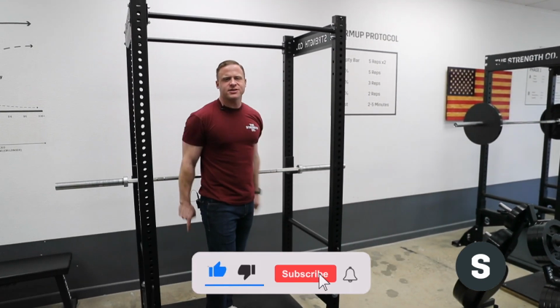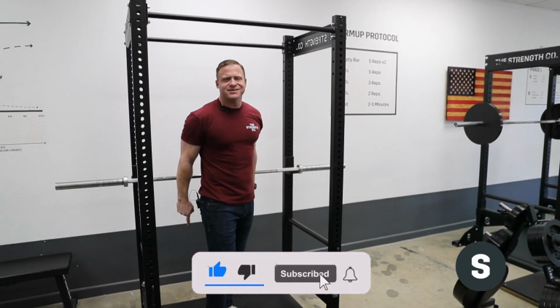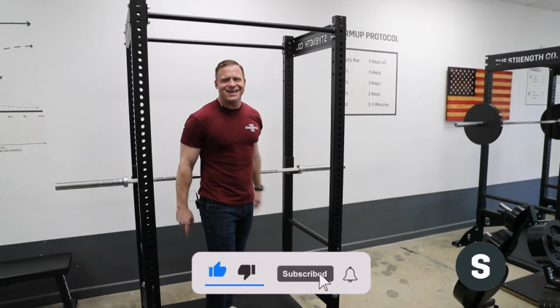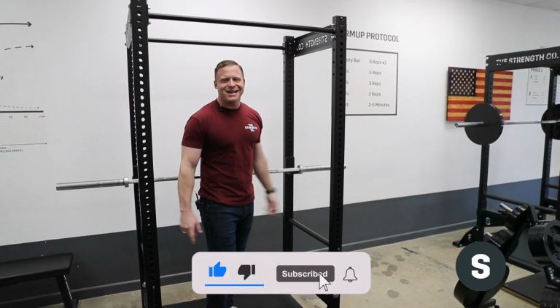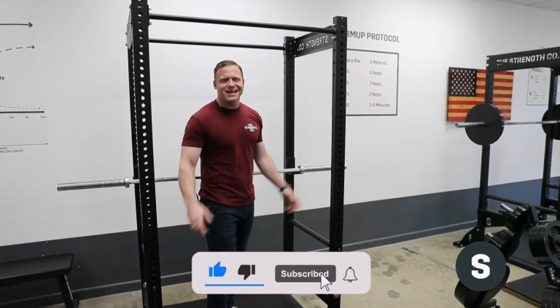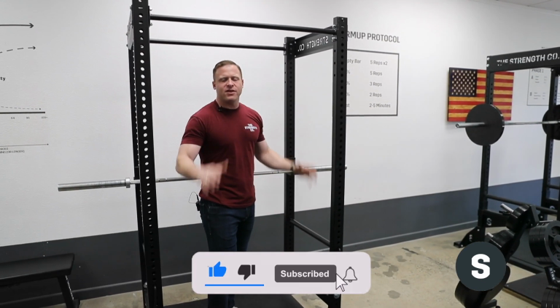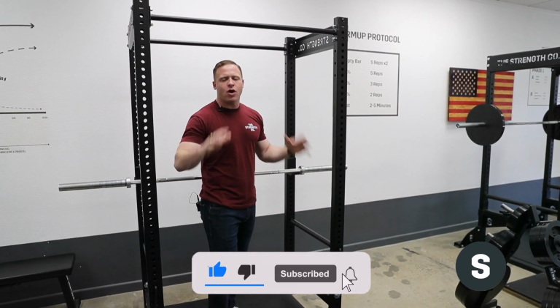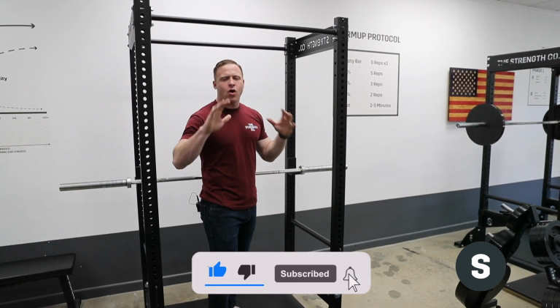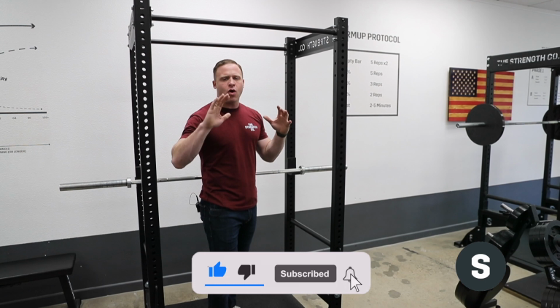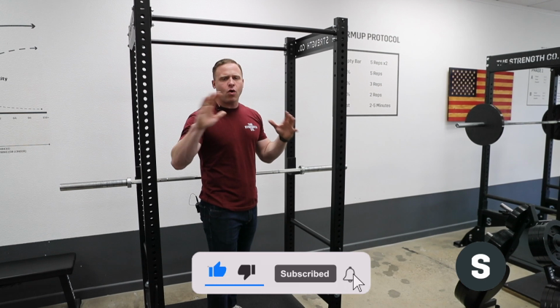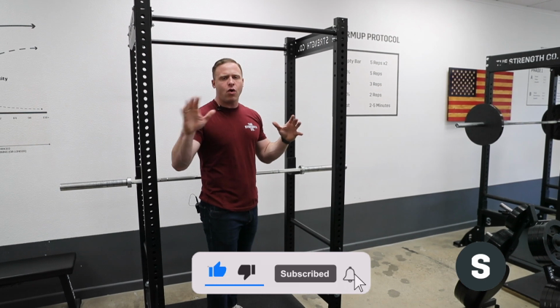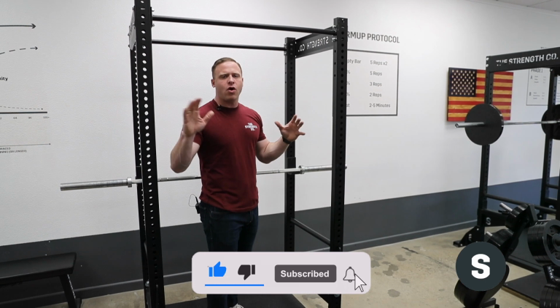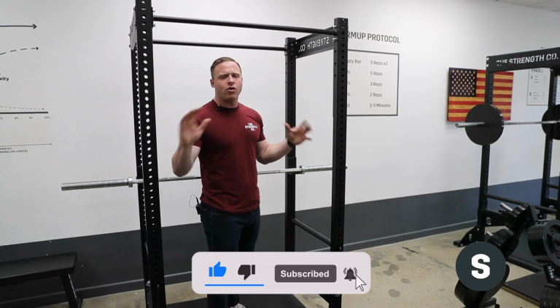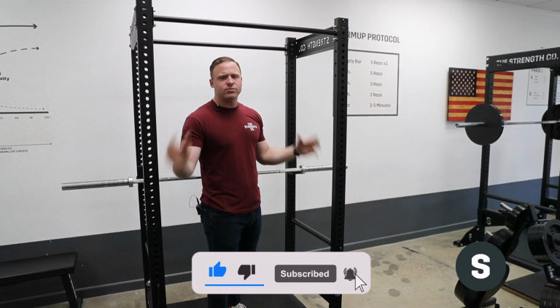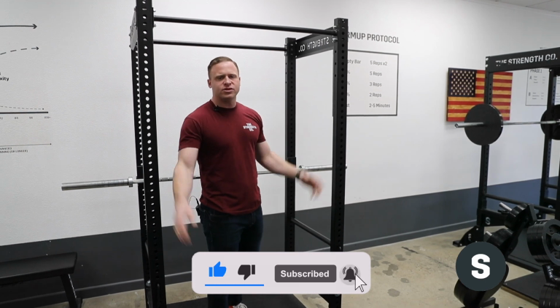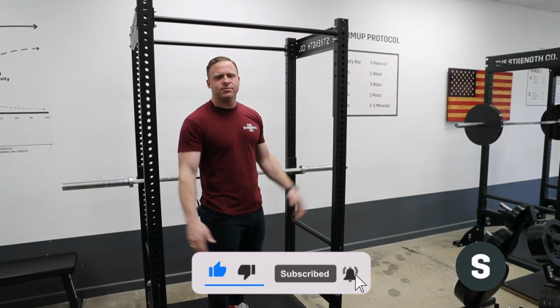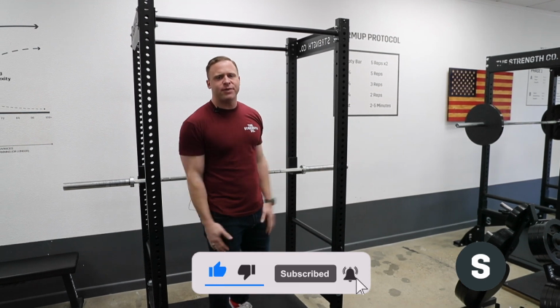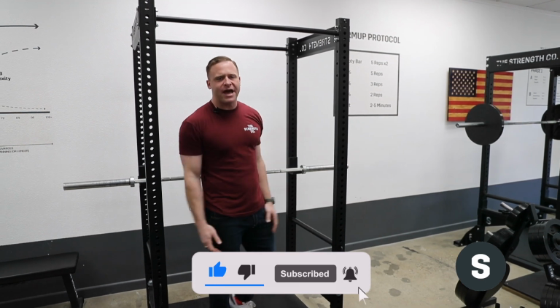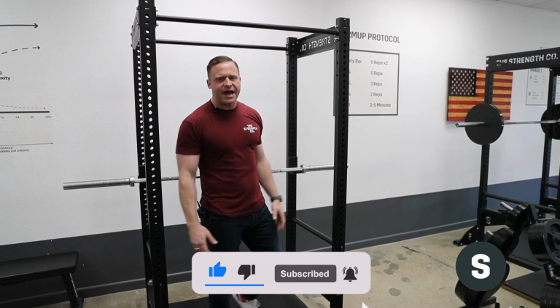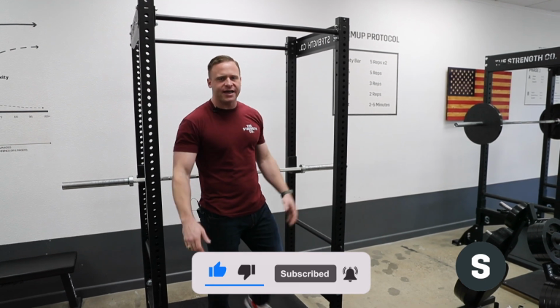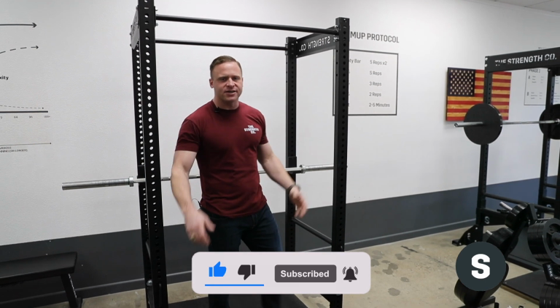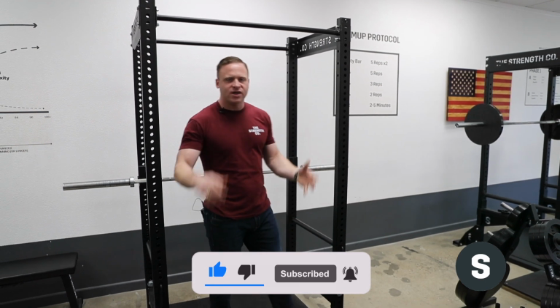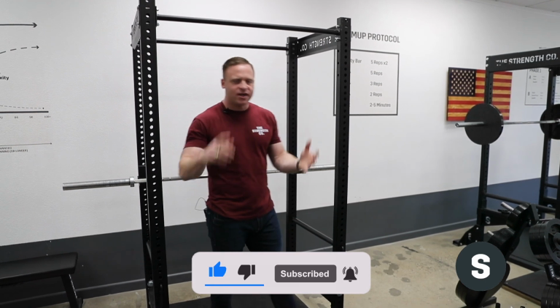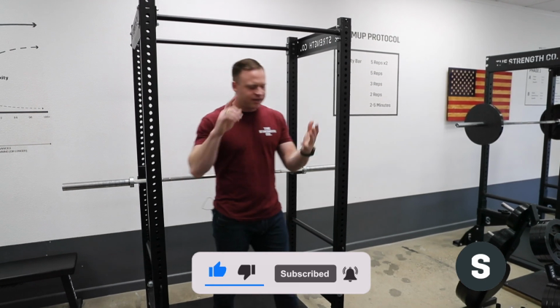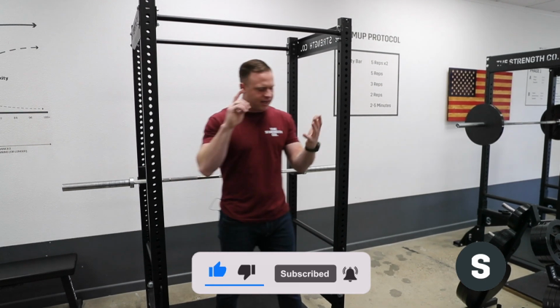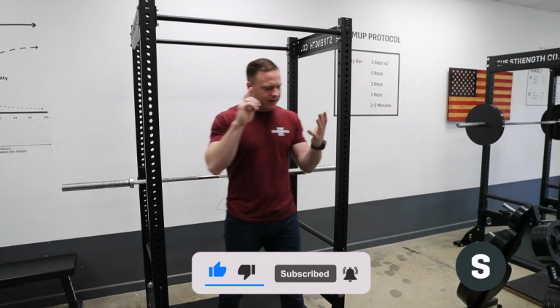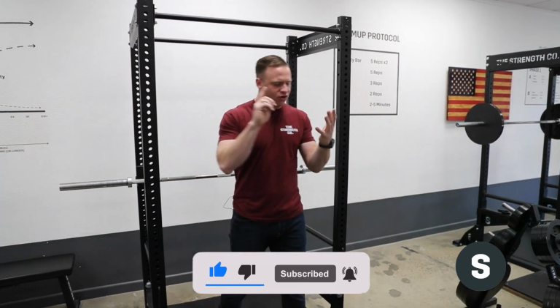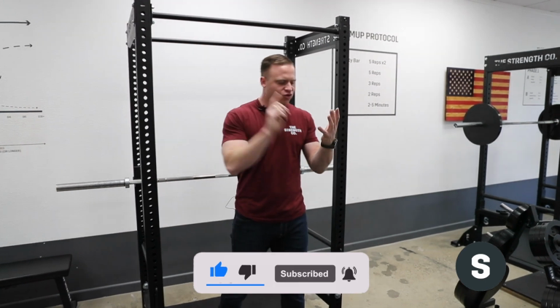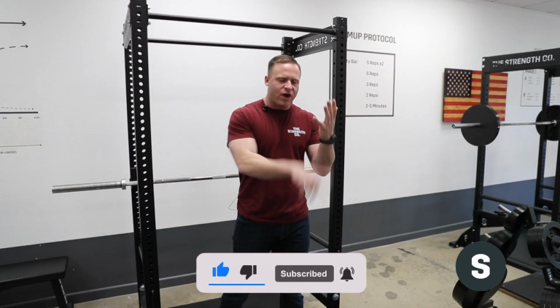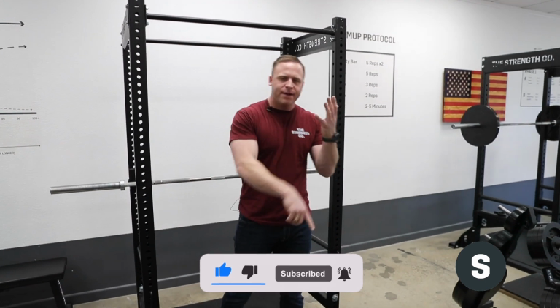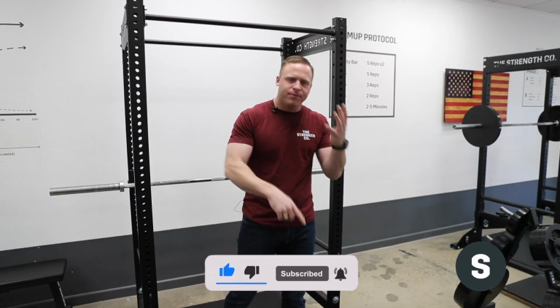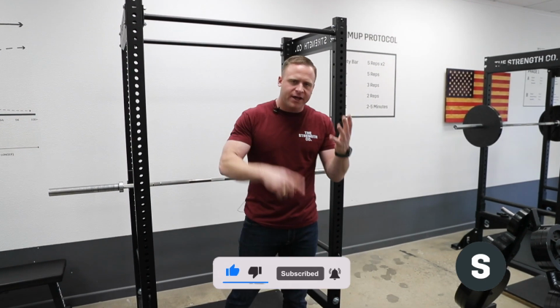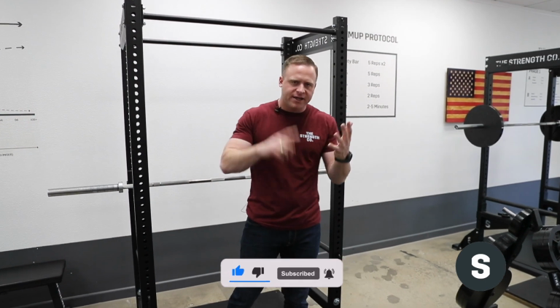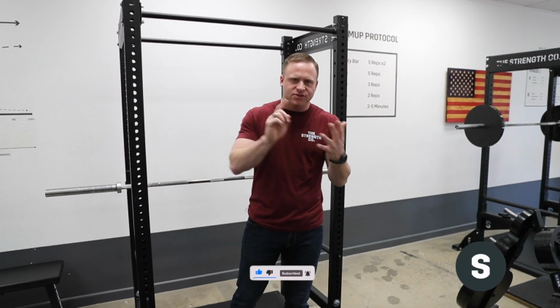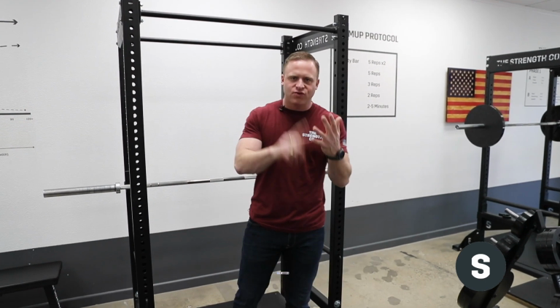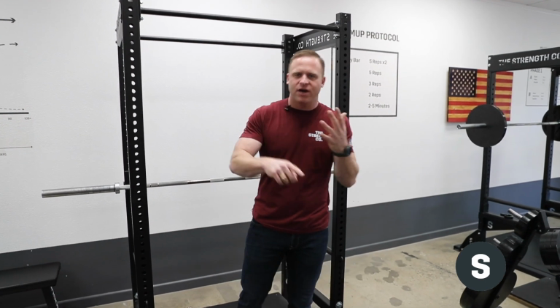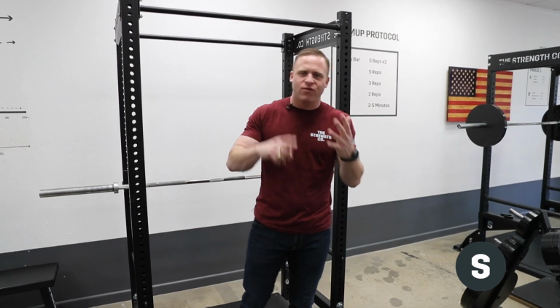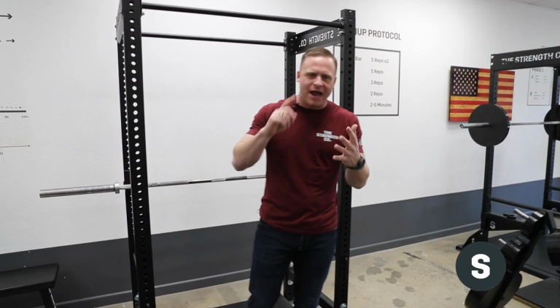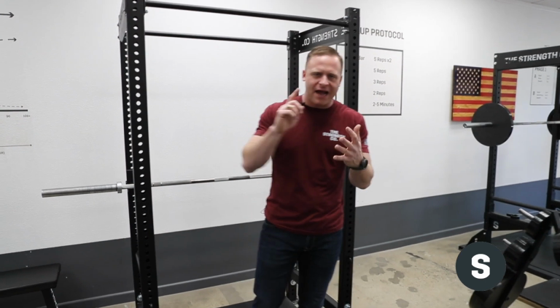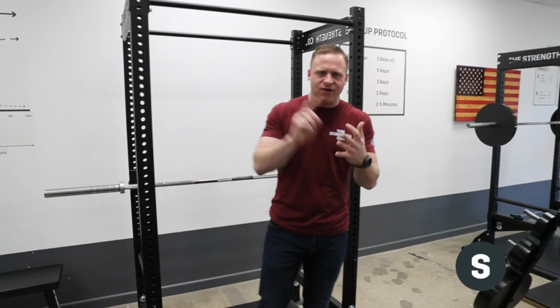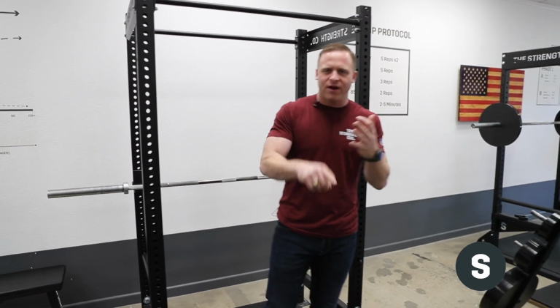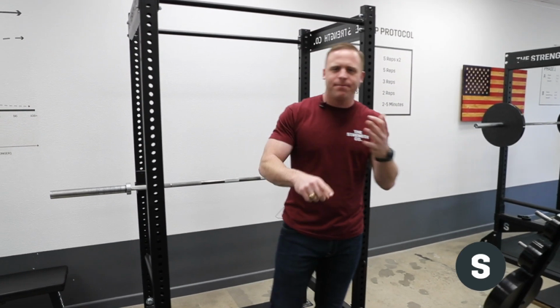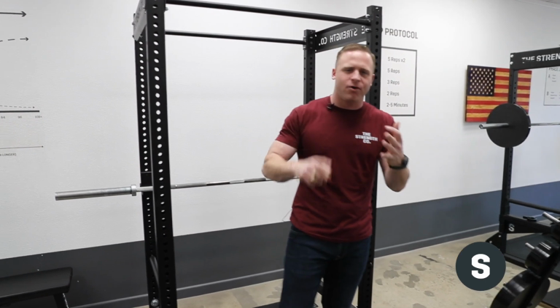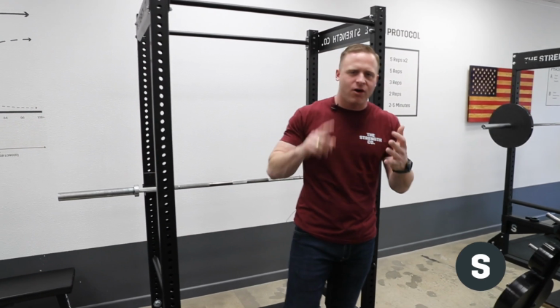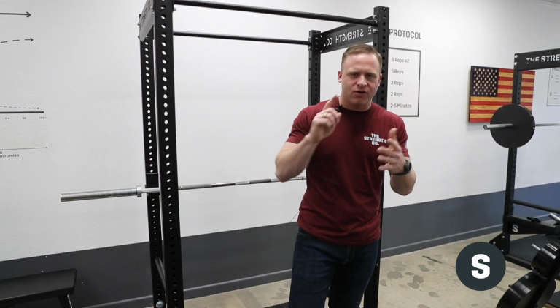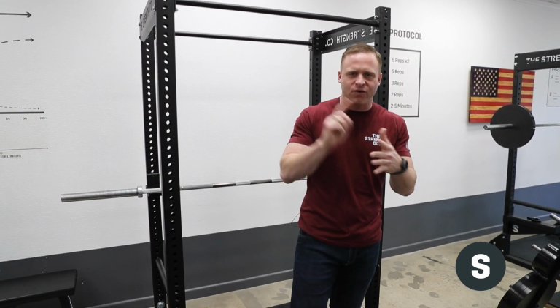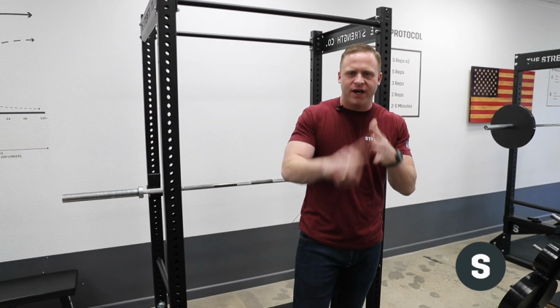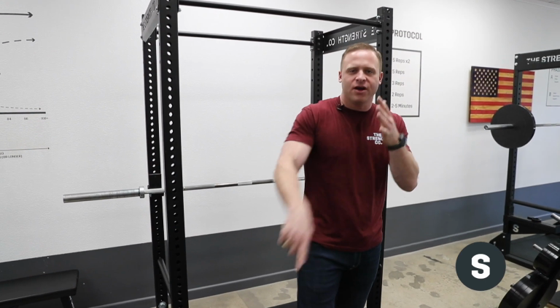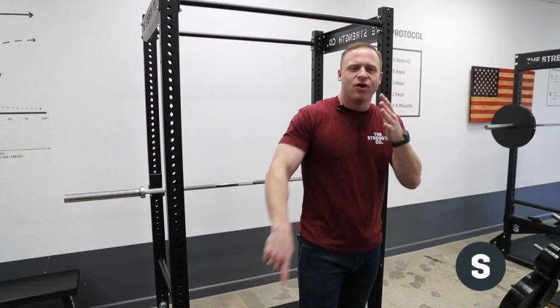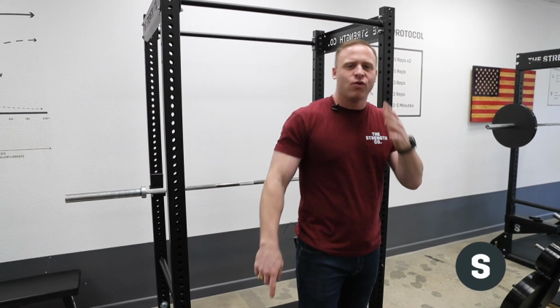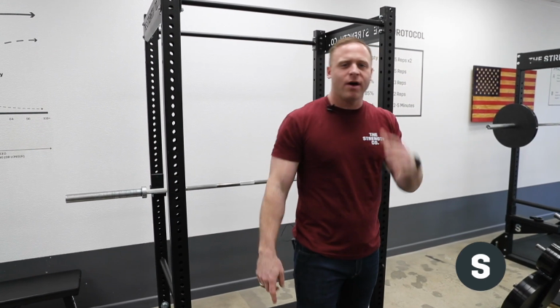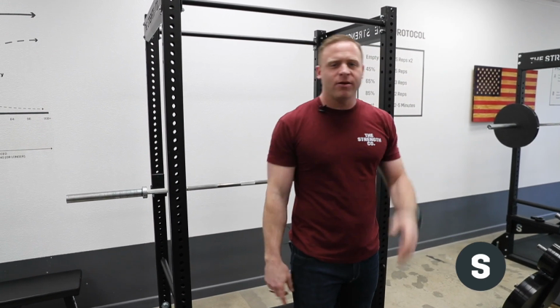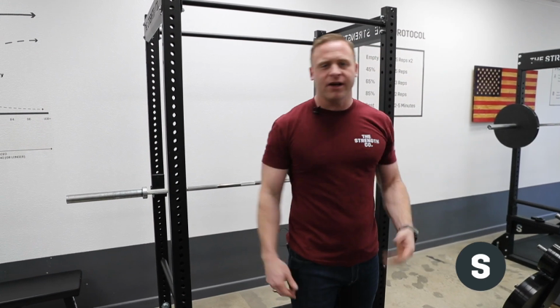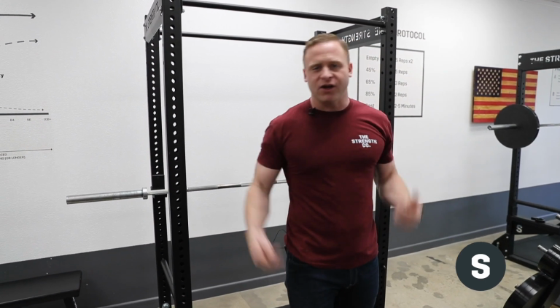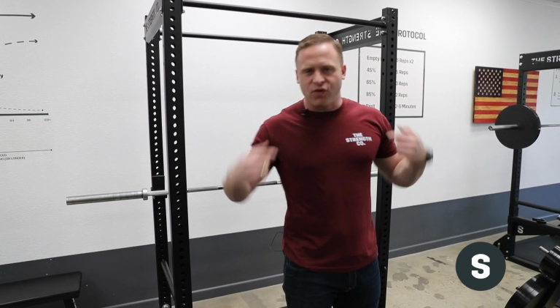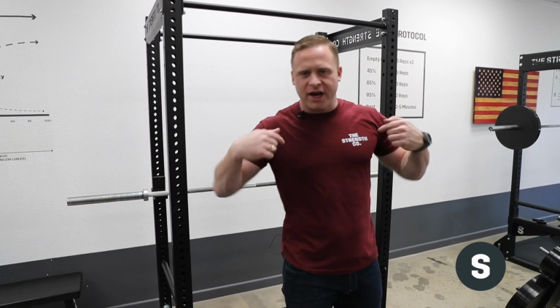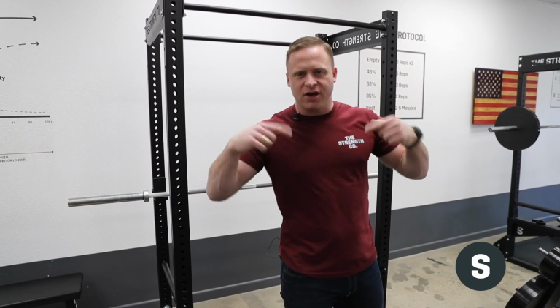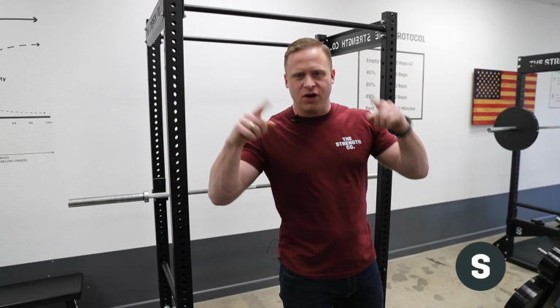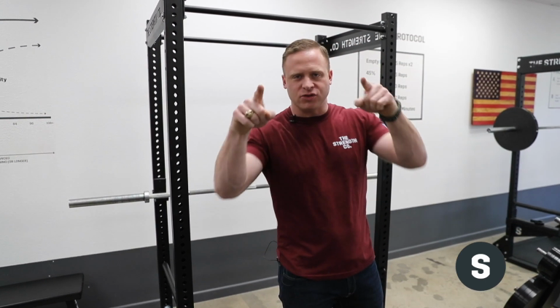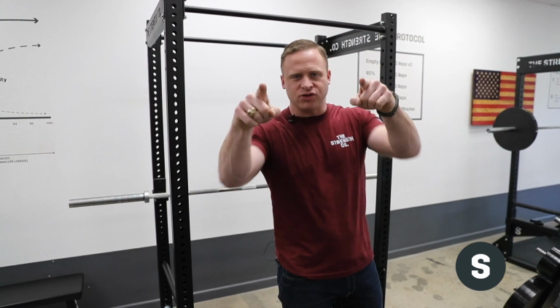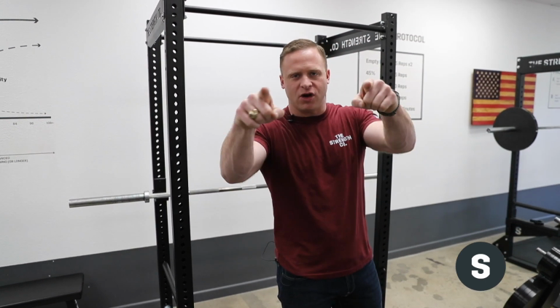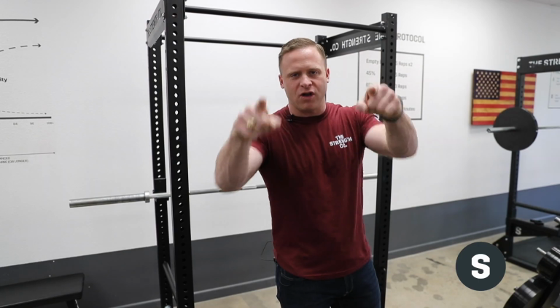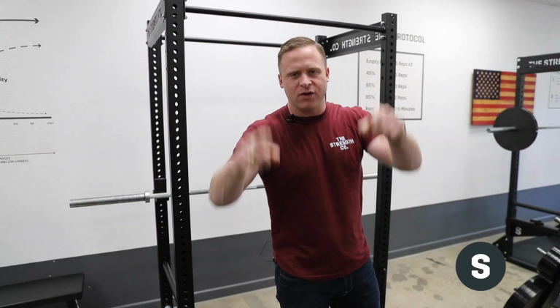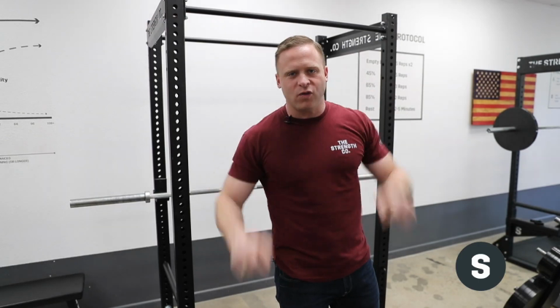Hope you buy from us — get it in the whole home gym package: great plates, great rack, great bar, great rubber, and a great coach all in one.